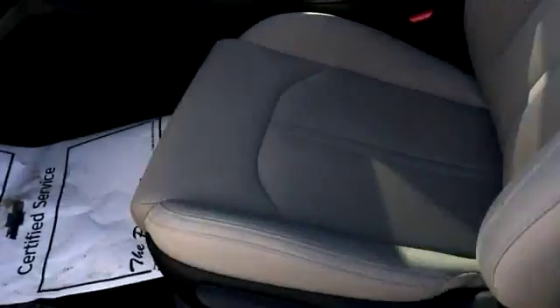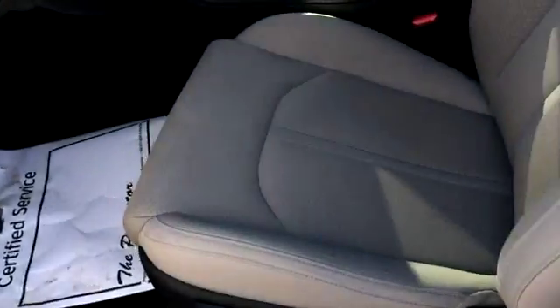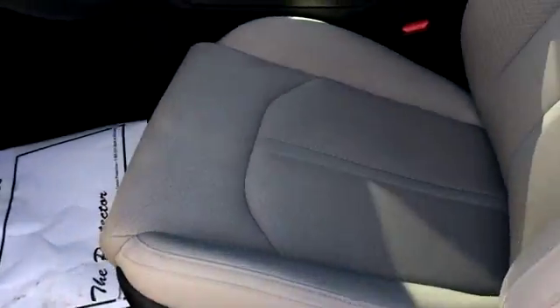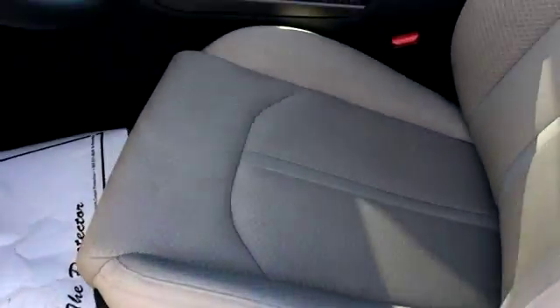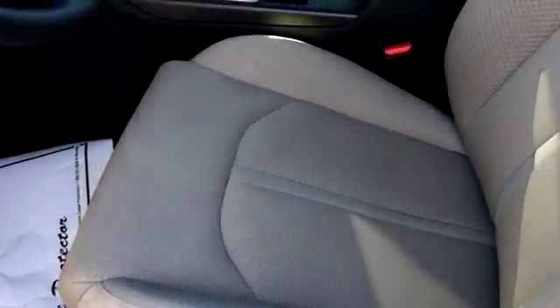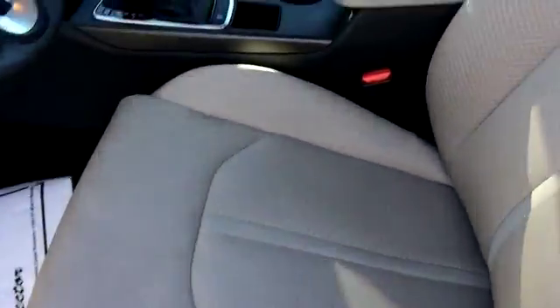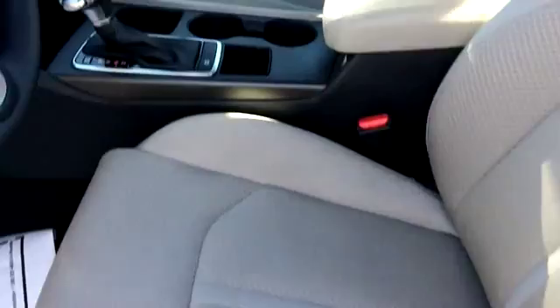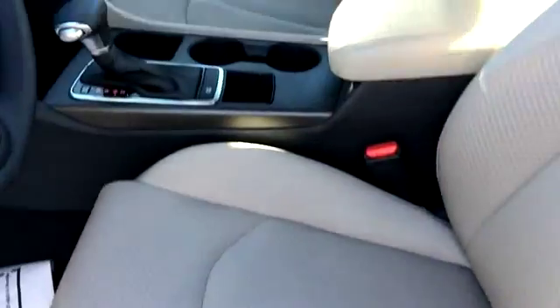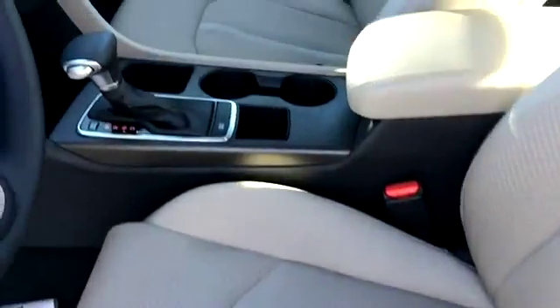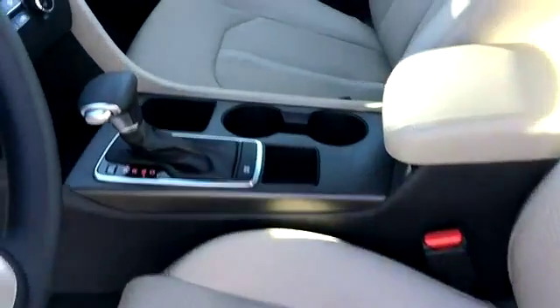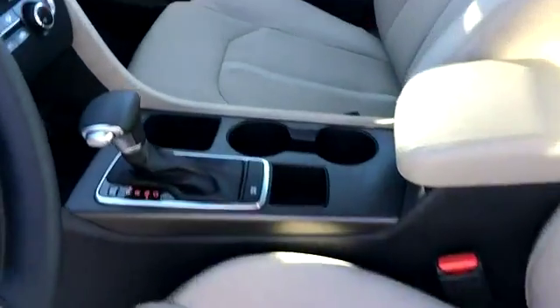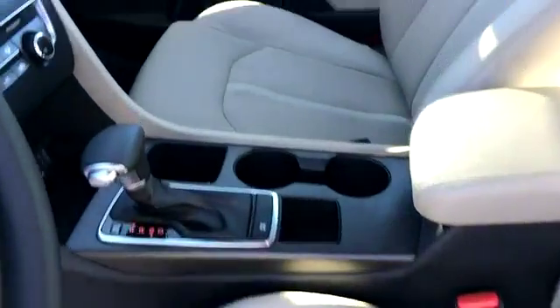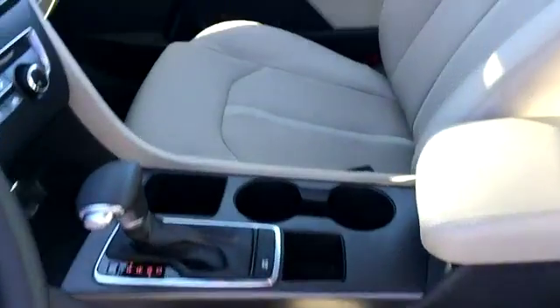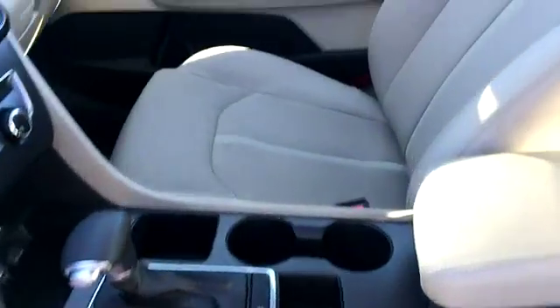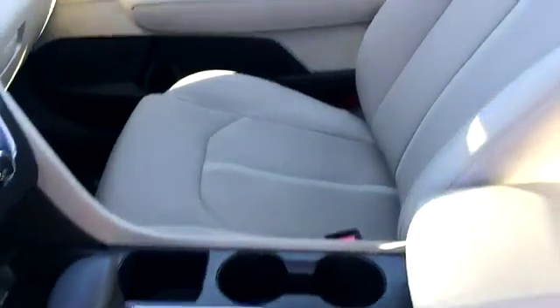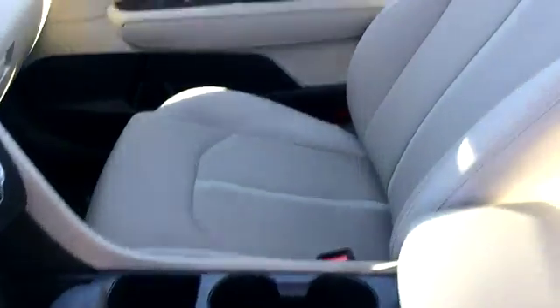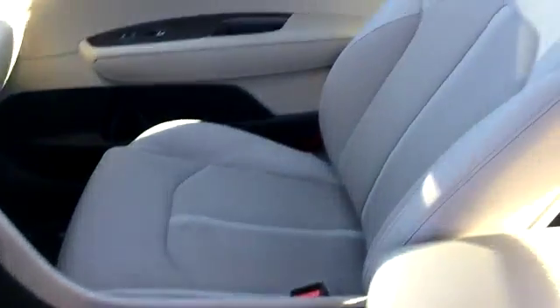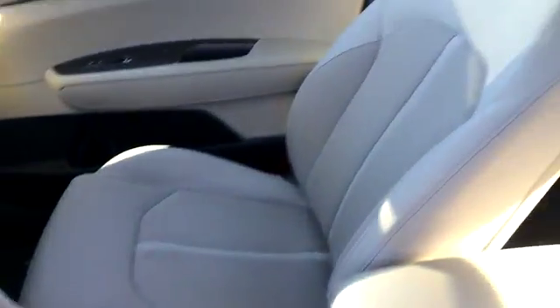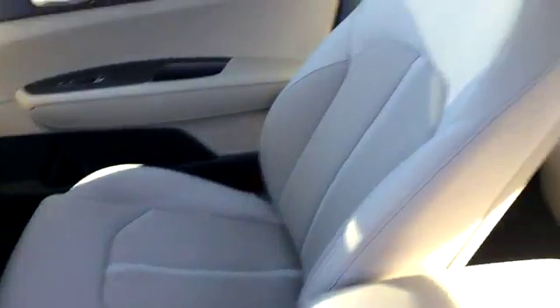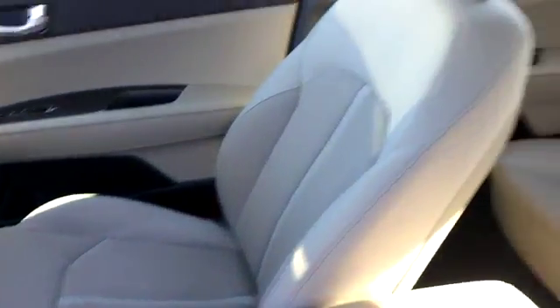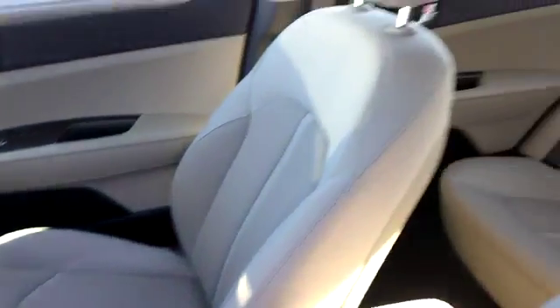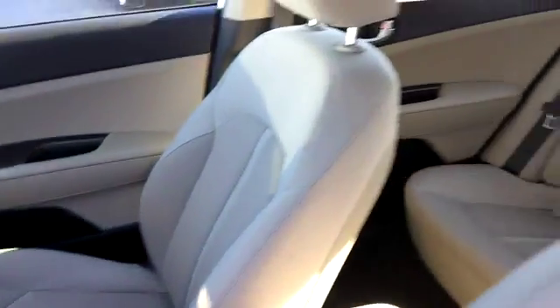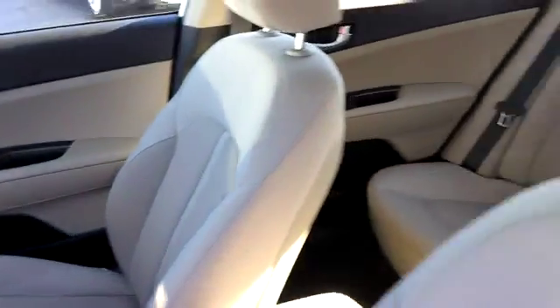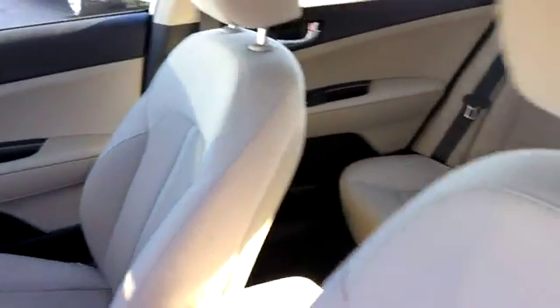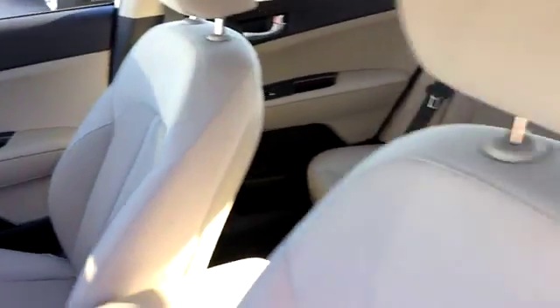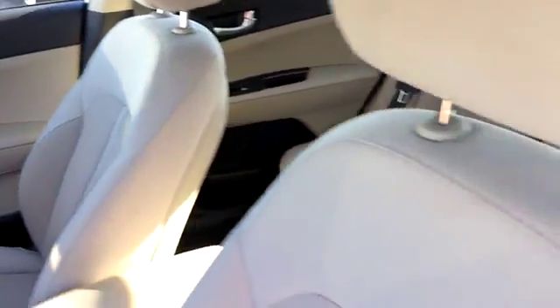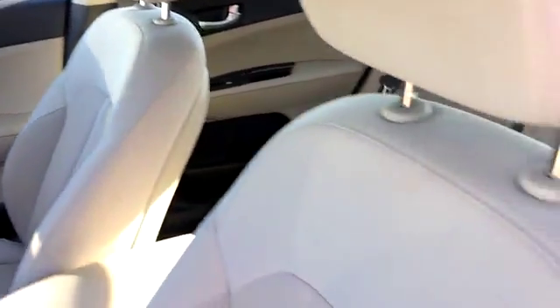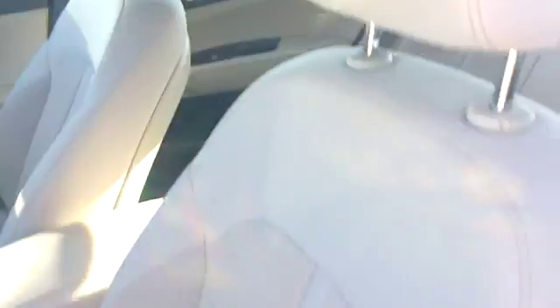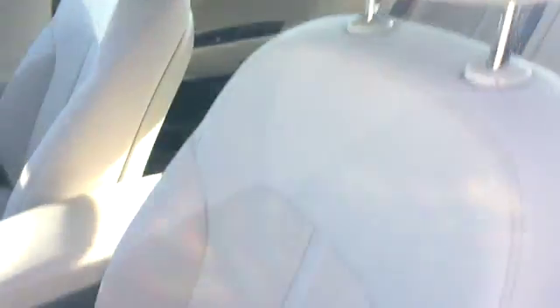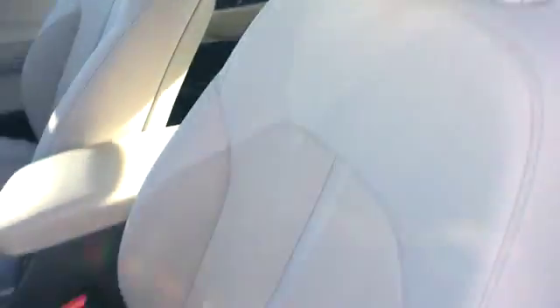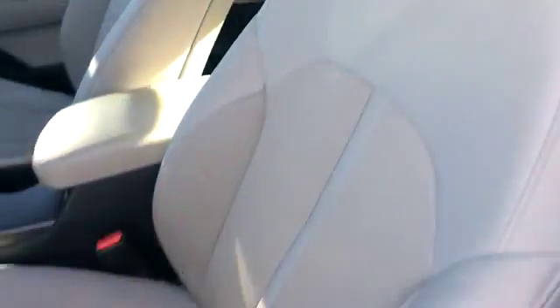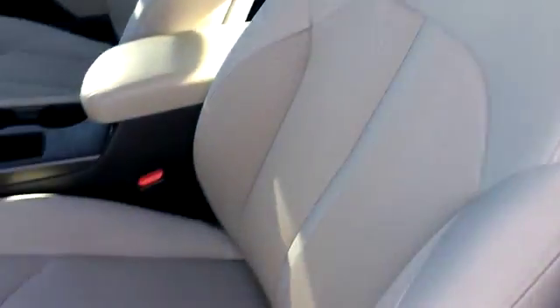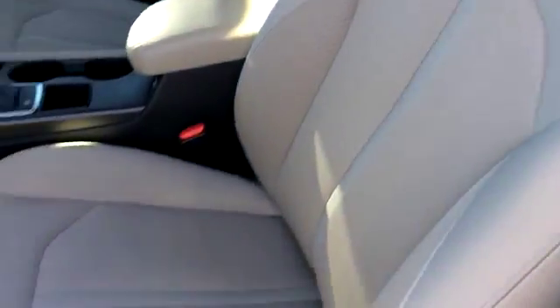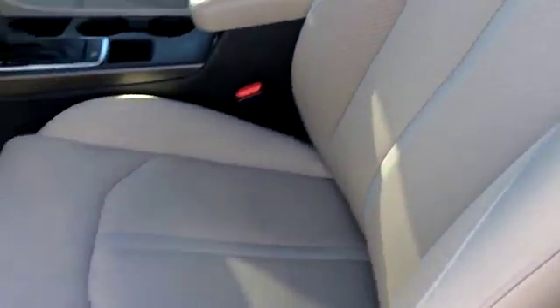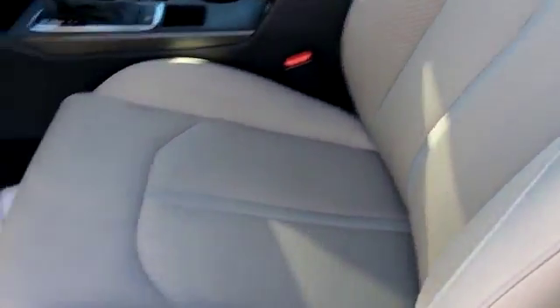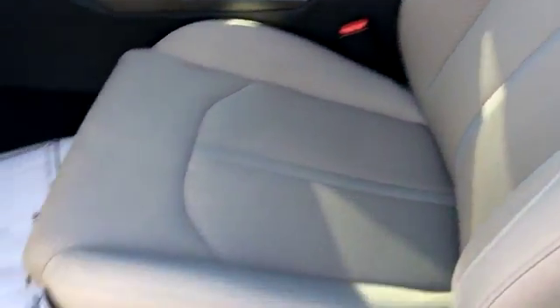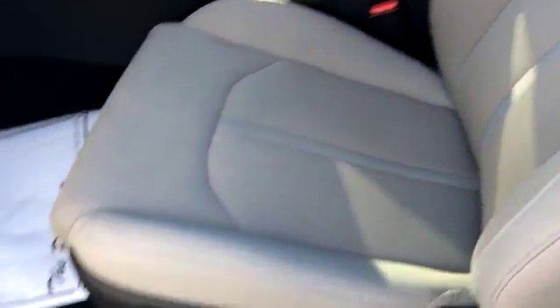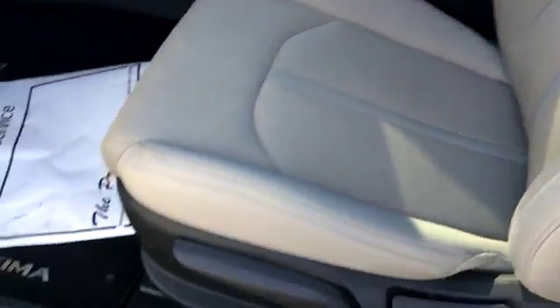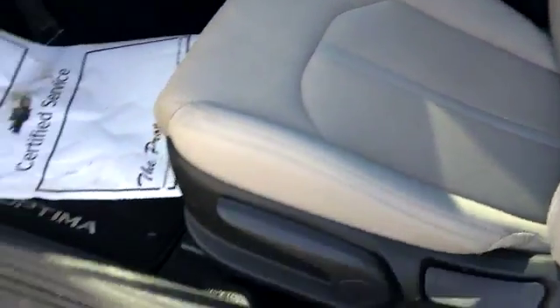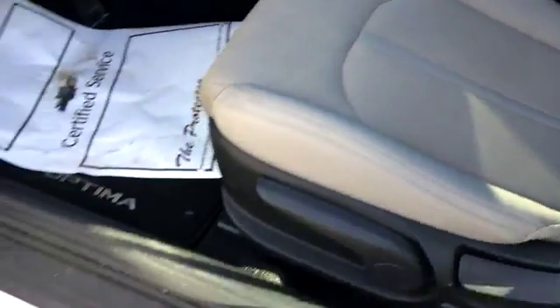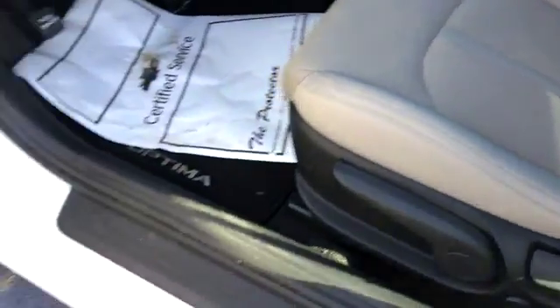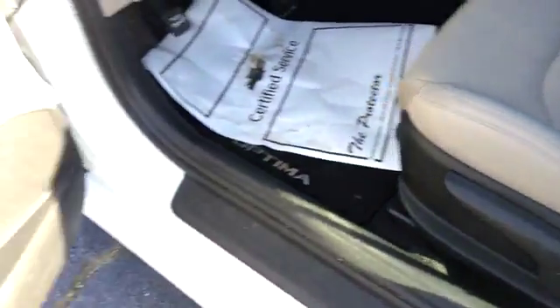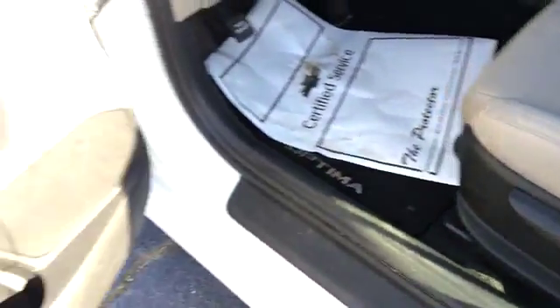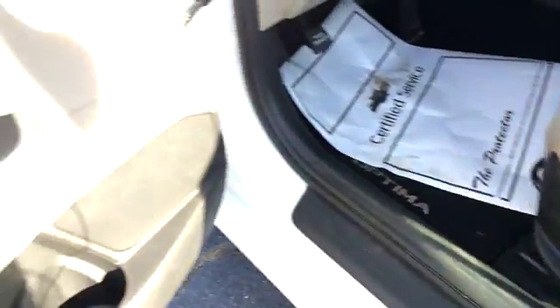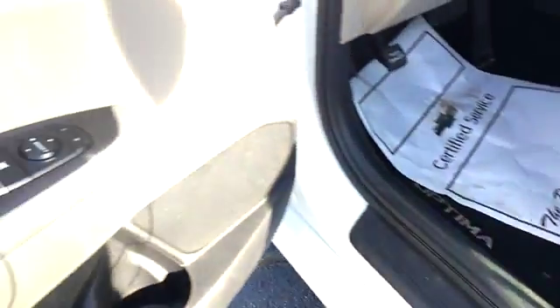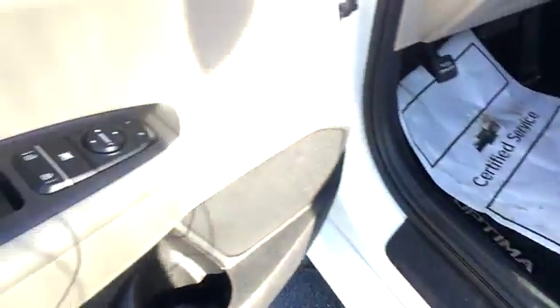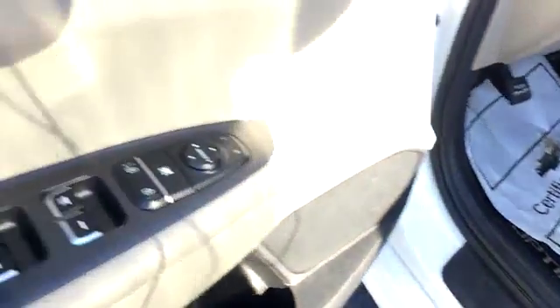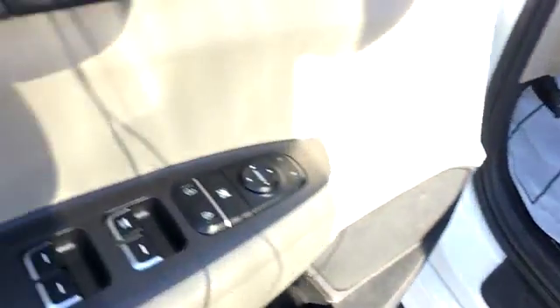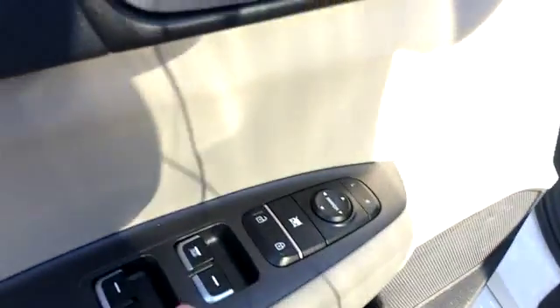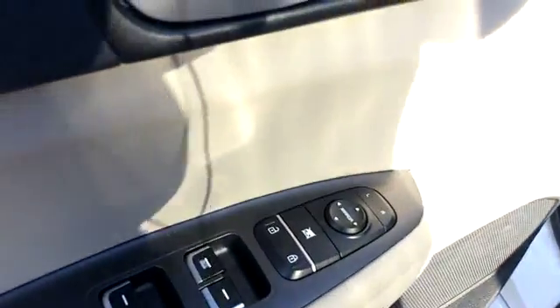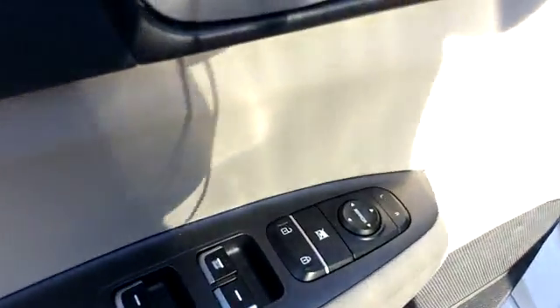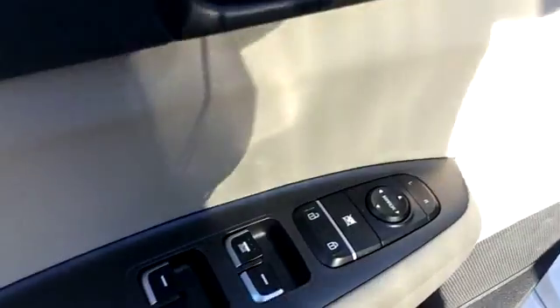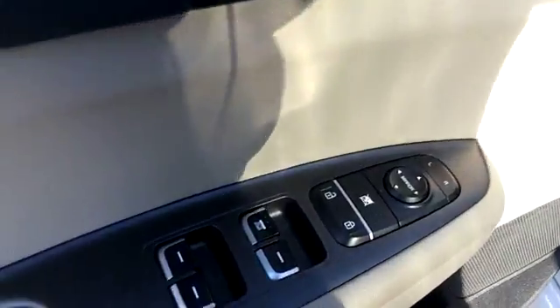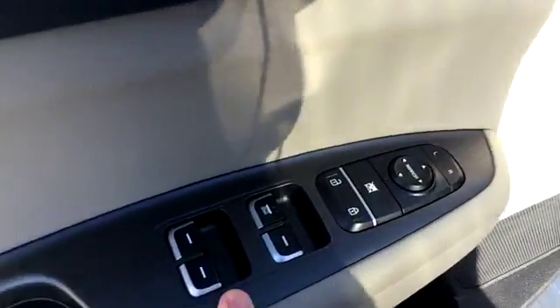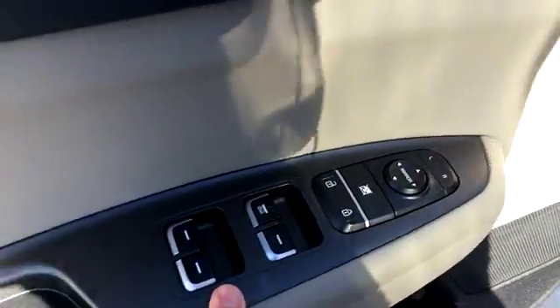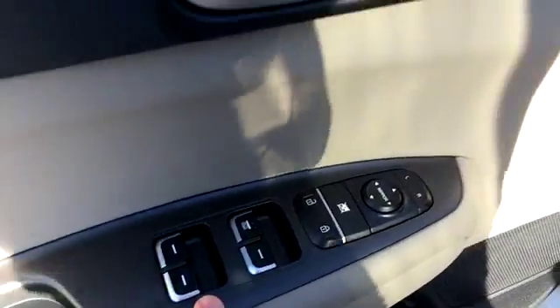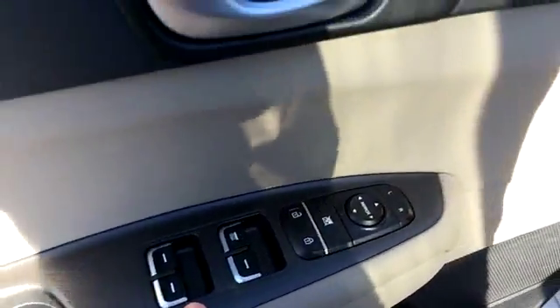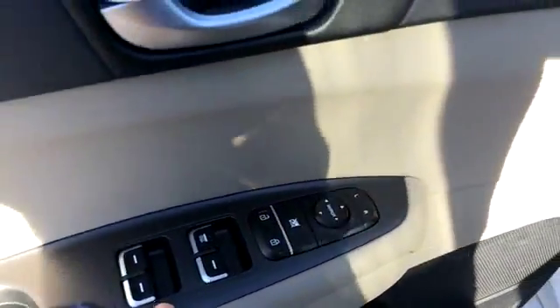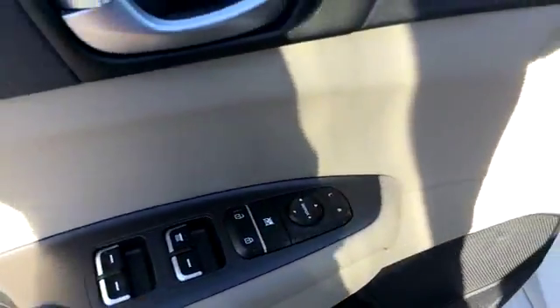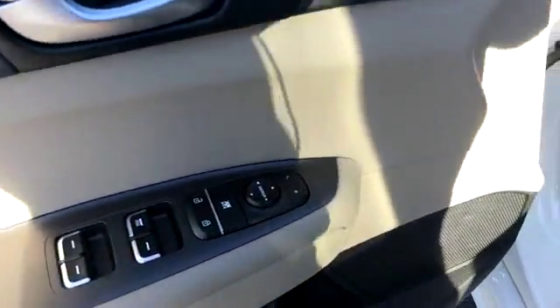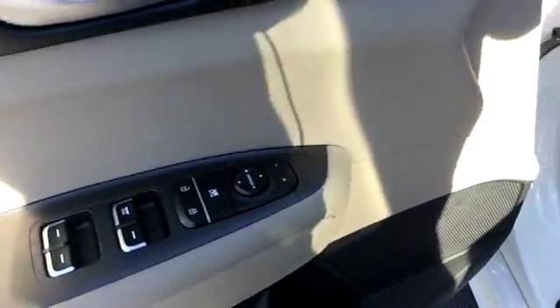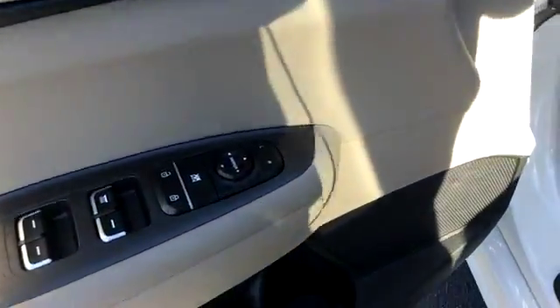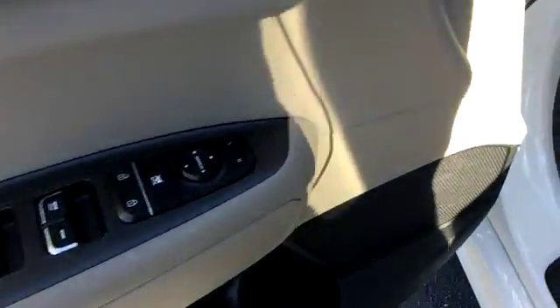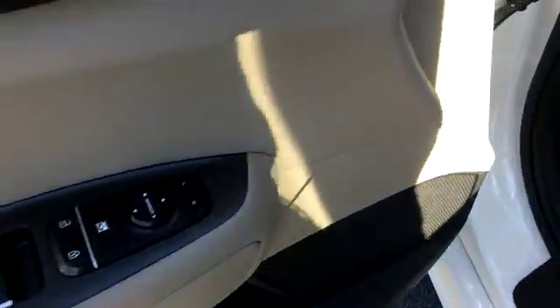We have a light gray cloth interior, power windows, power locks, and power mirrors.